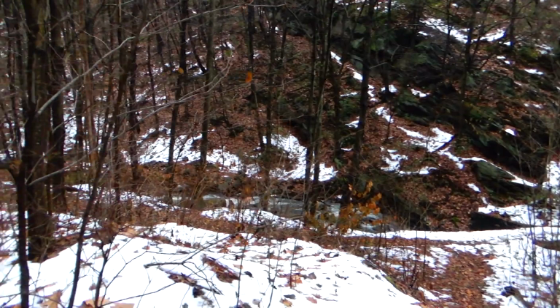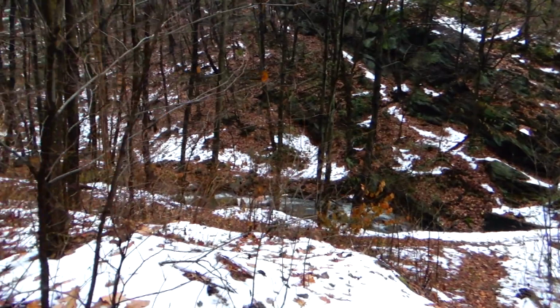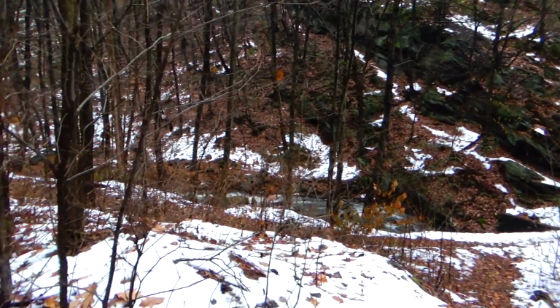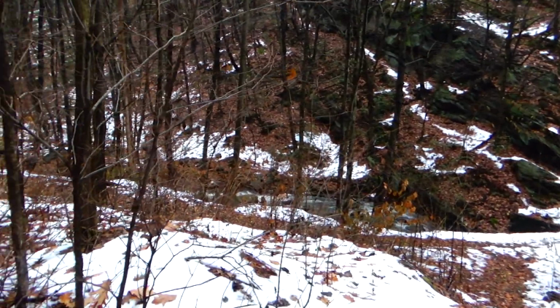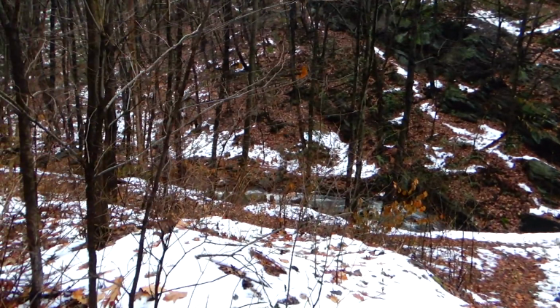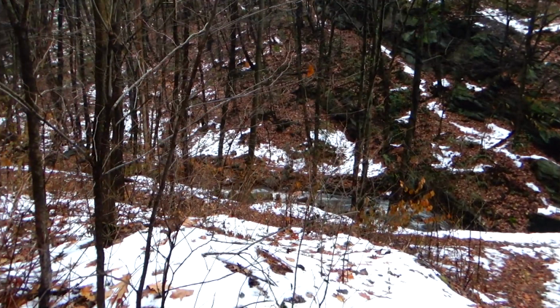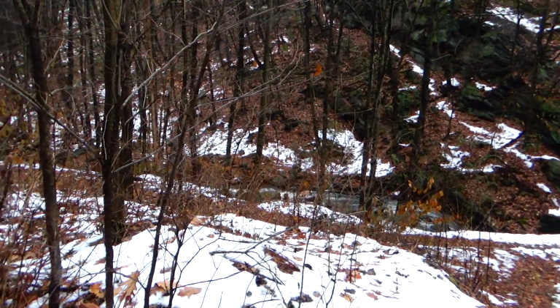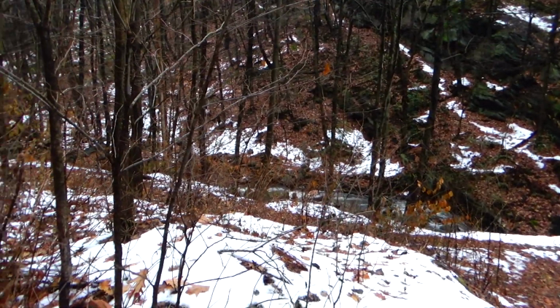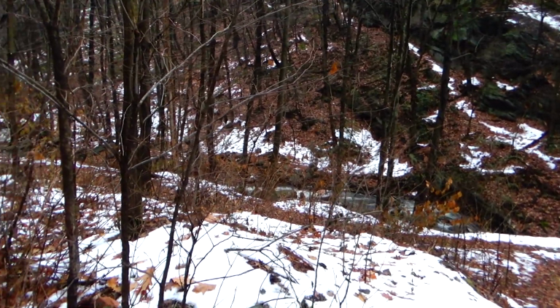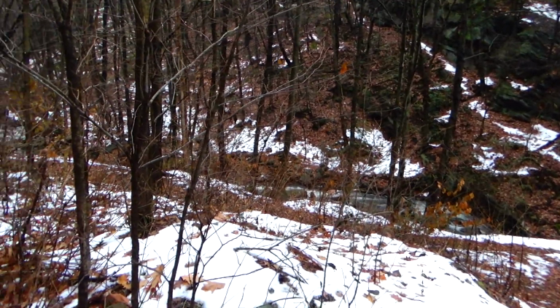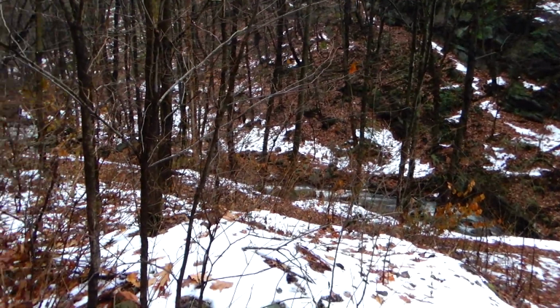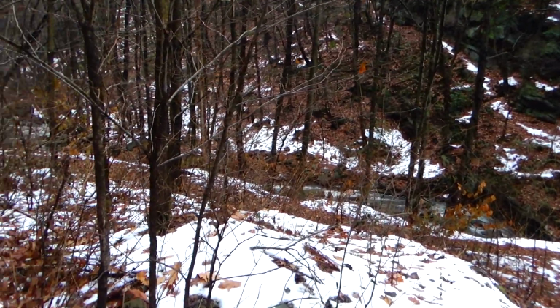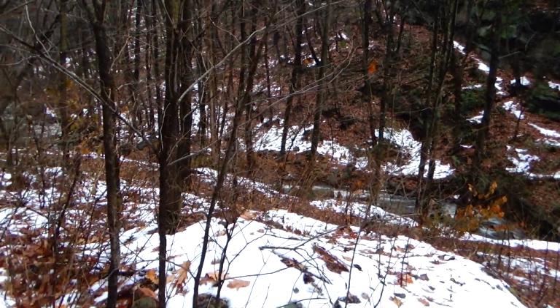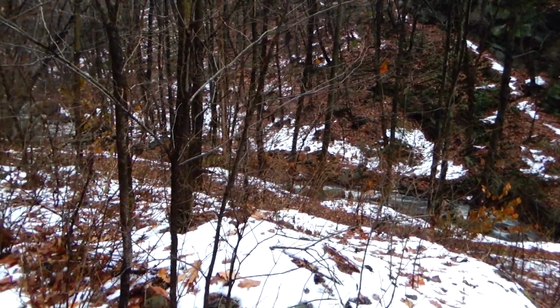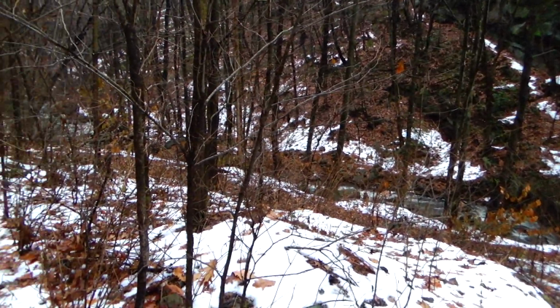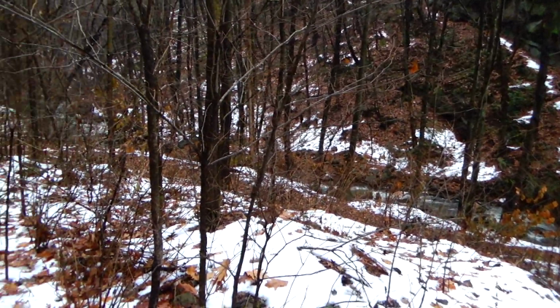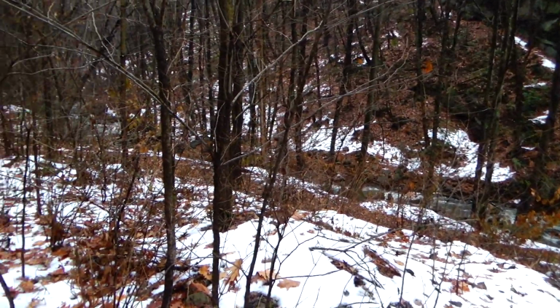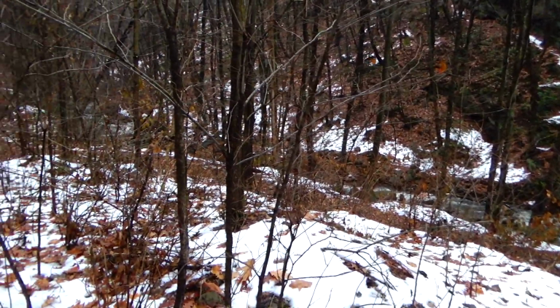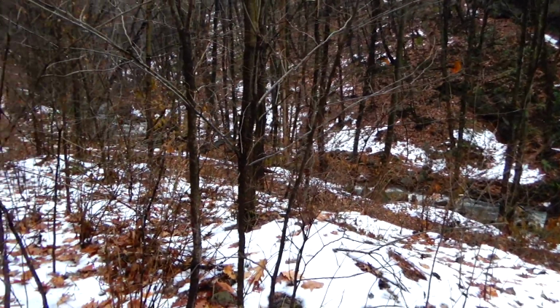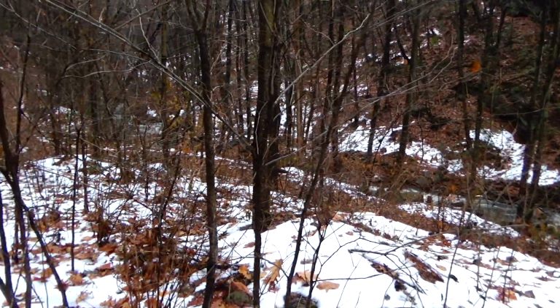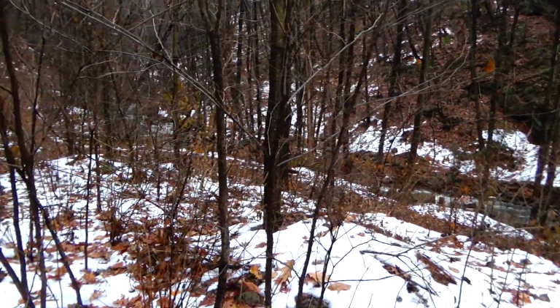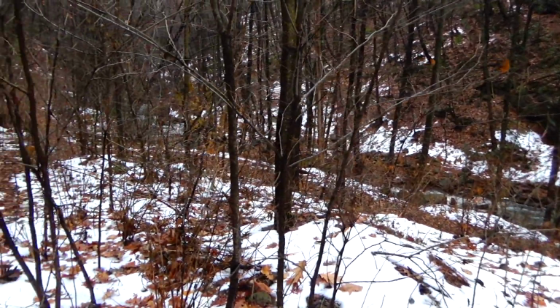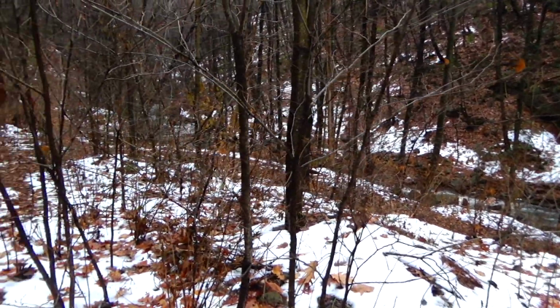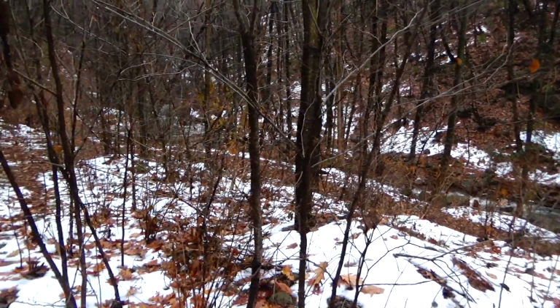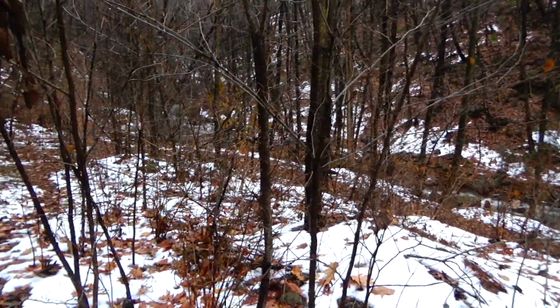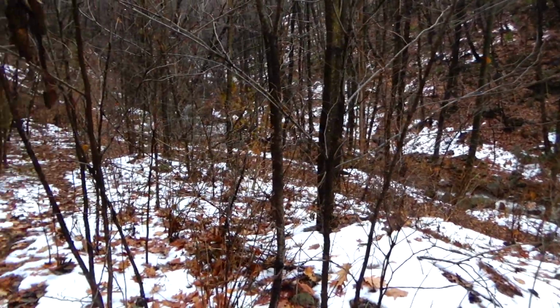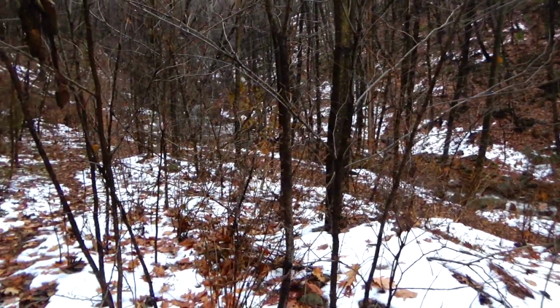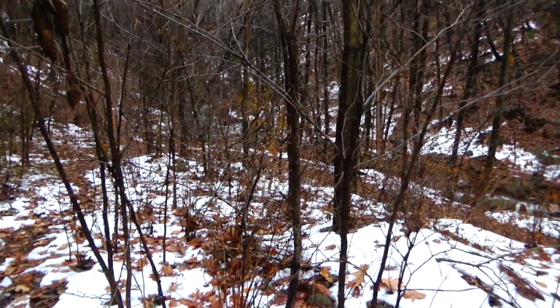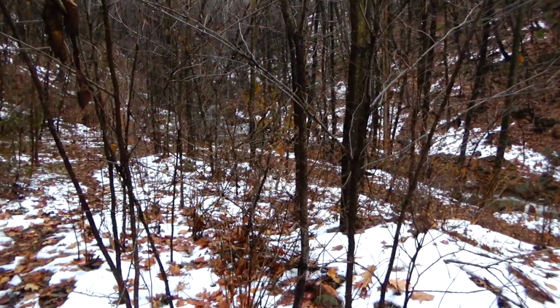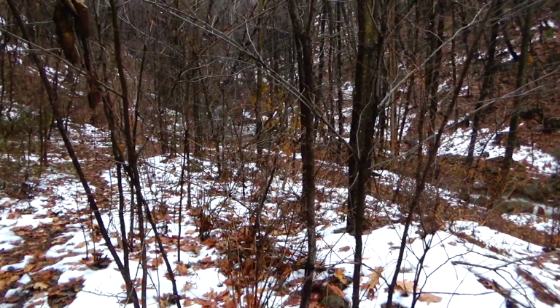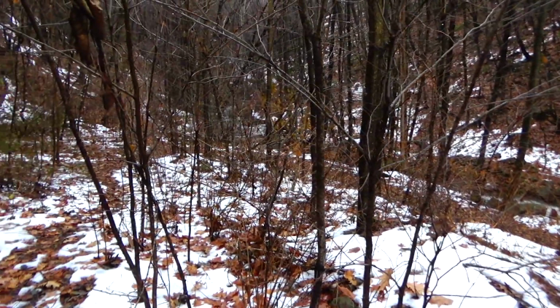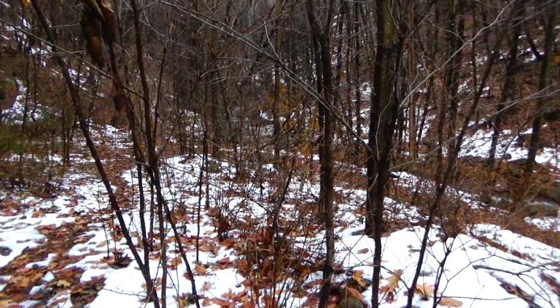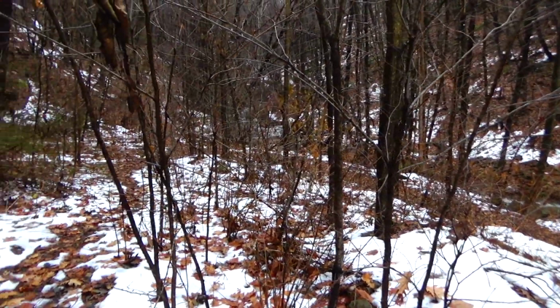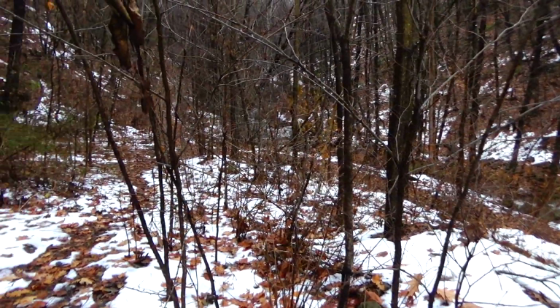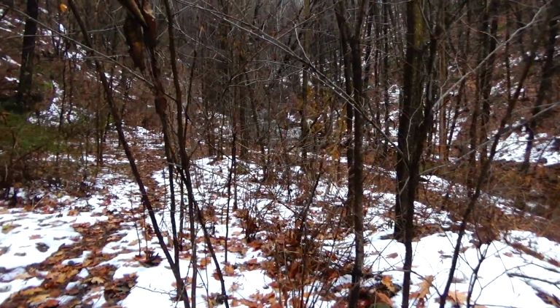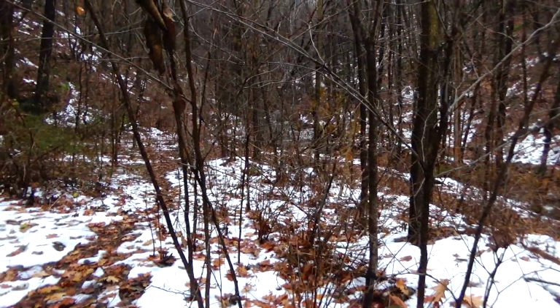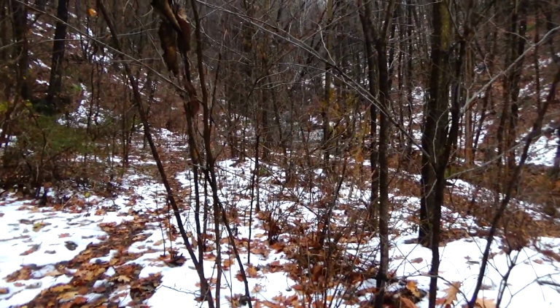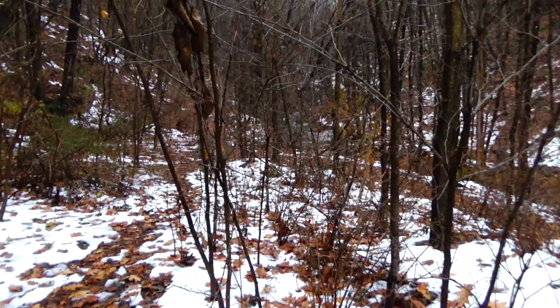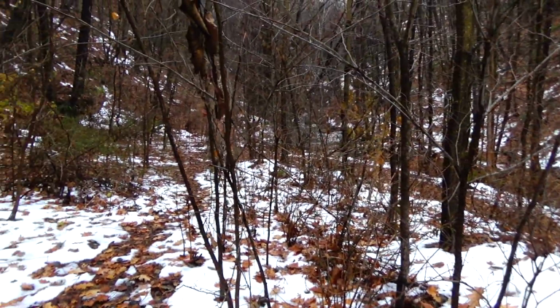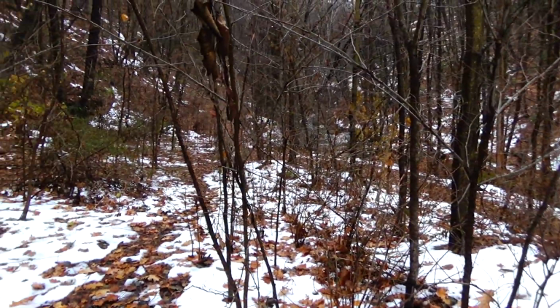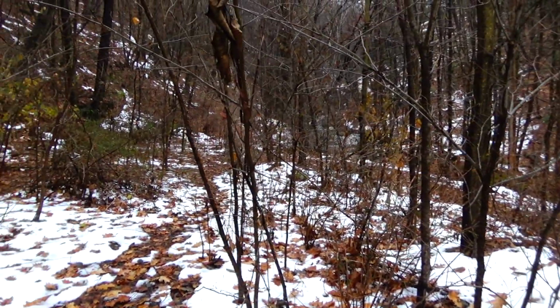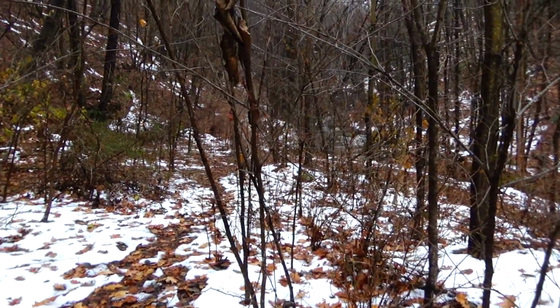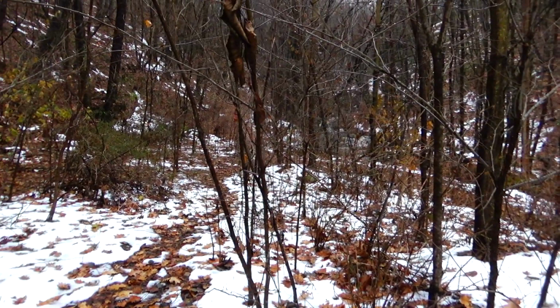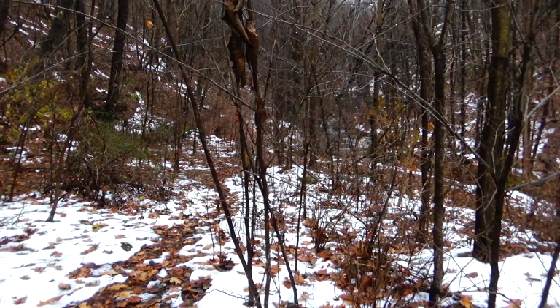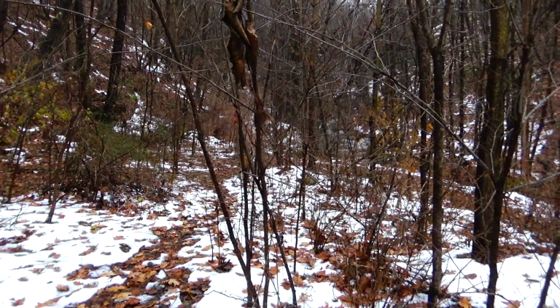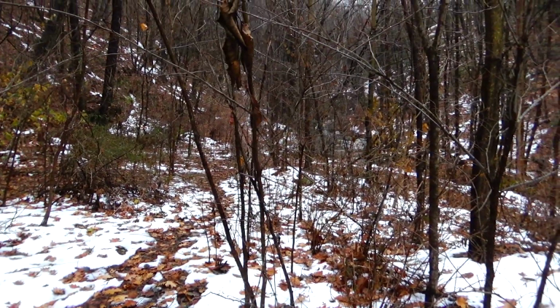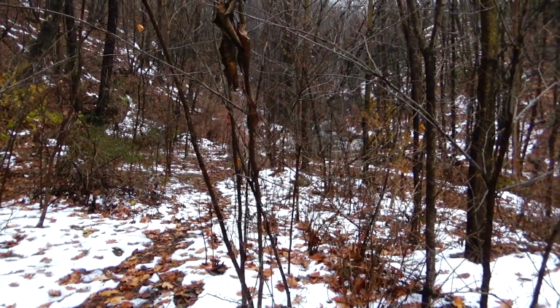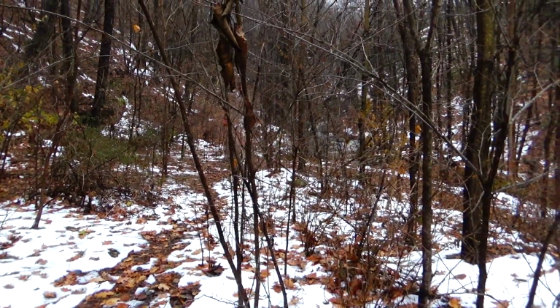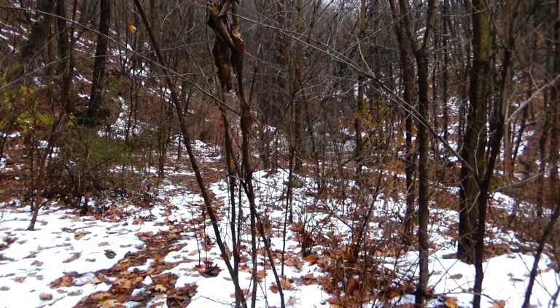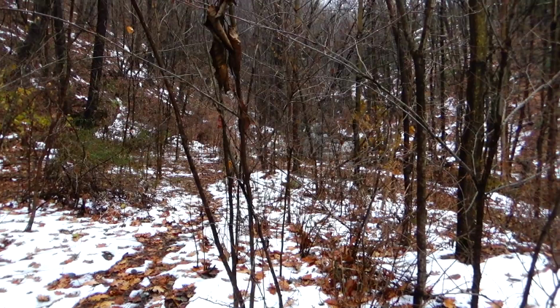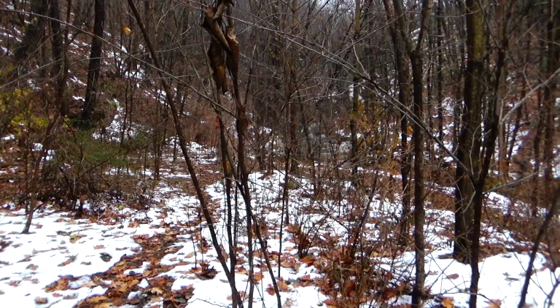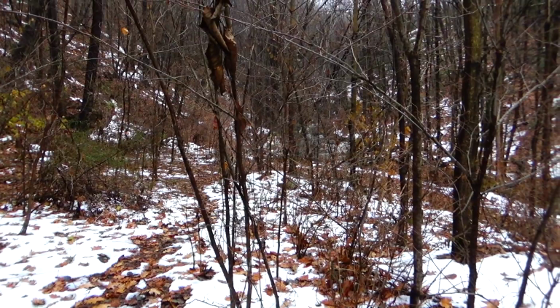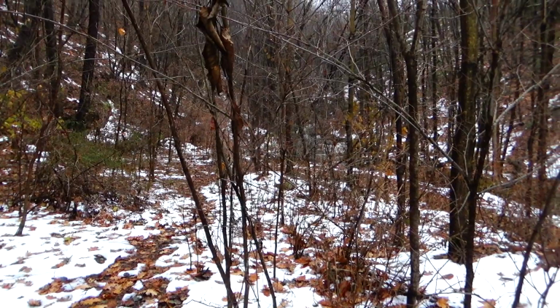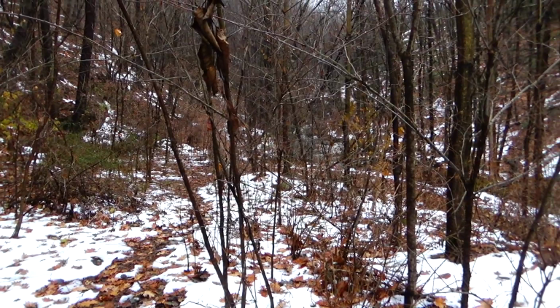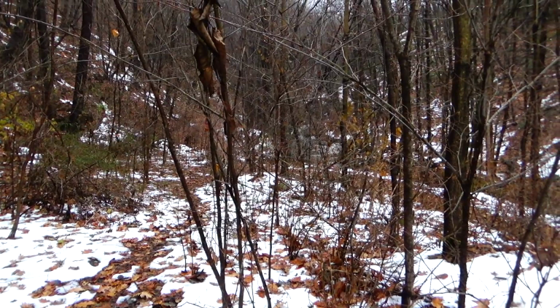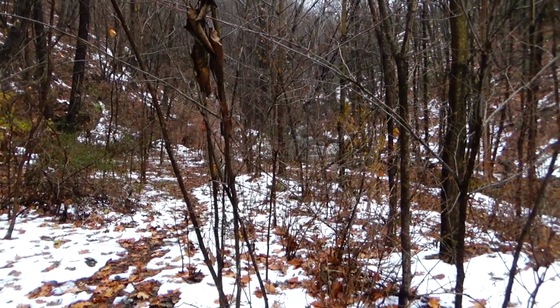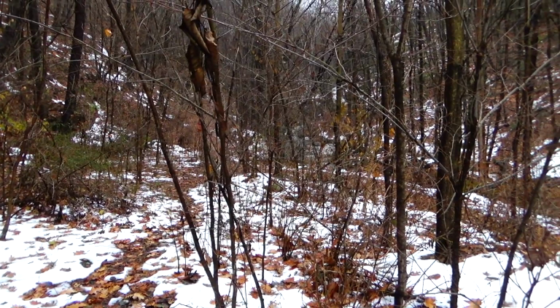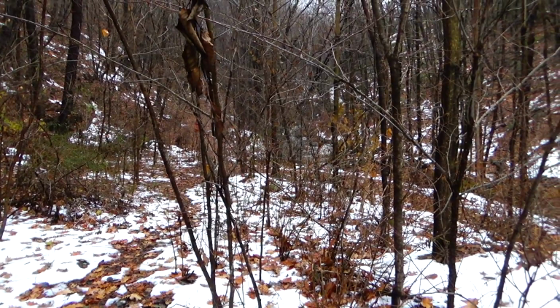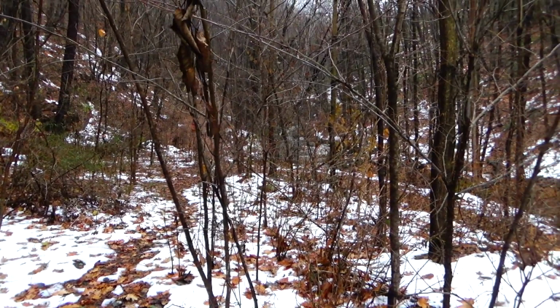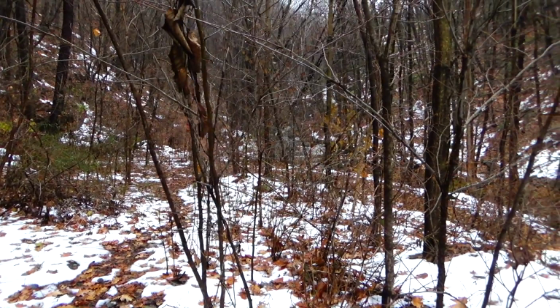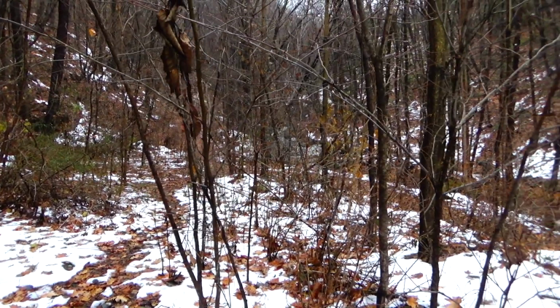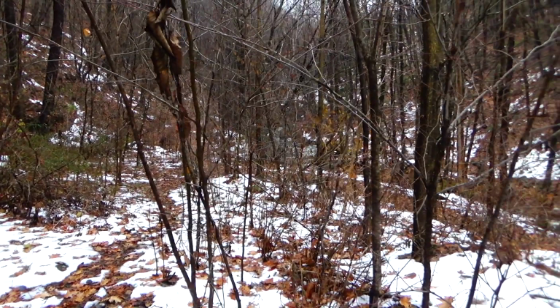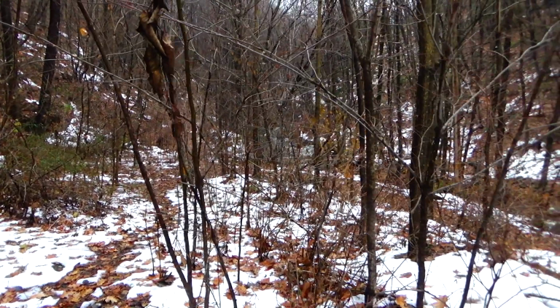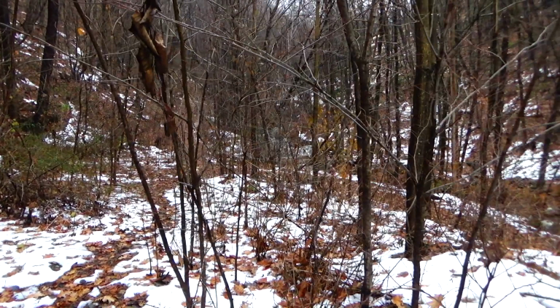We had a lot of rain yesterday so the water's flowing pretty good, so when we come across the waterfall it should be pretty awesome.